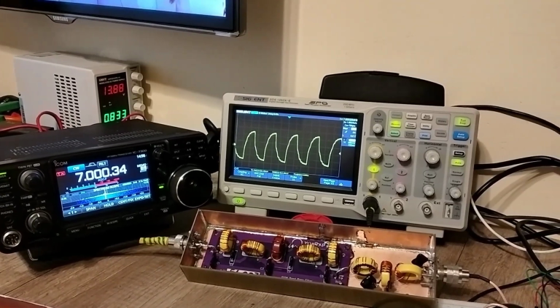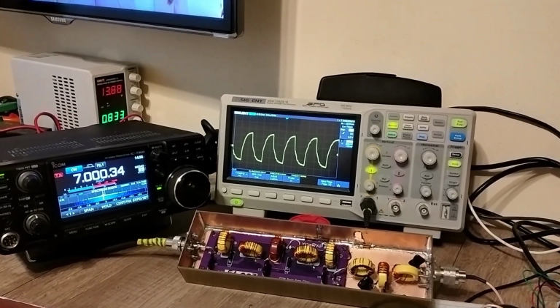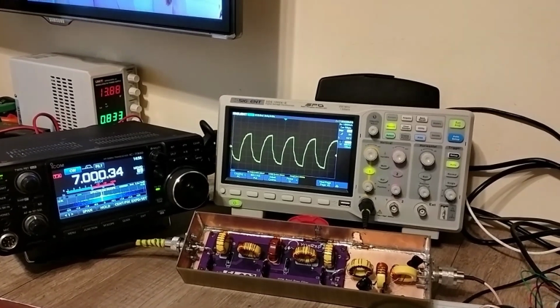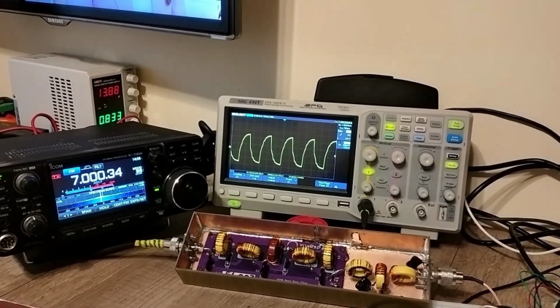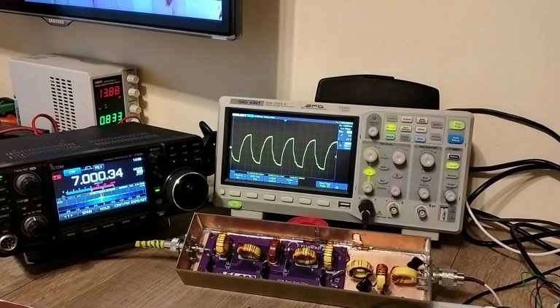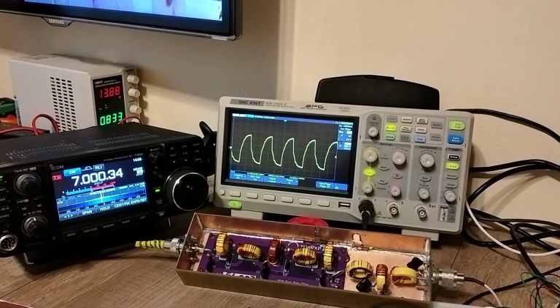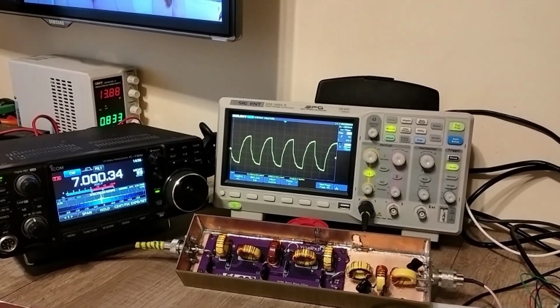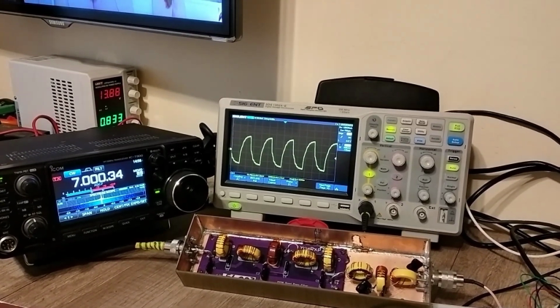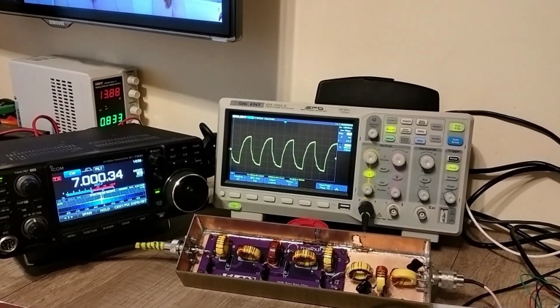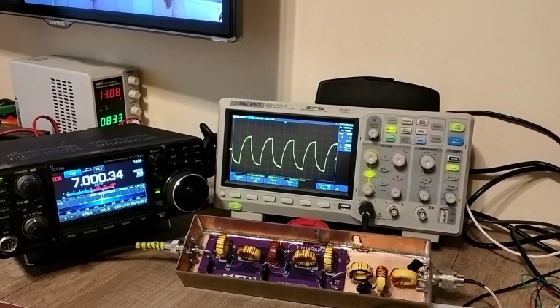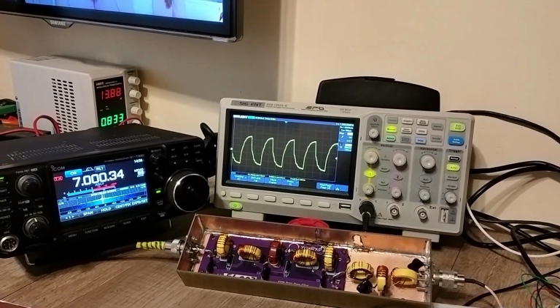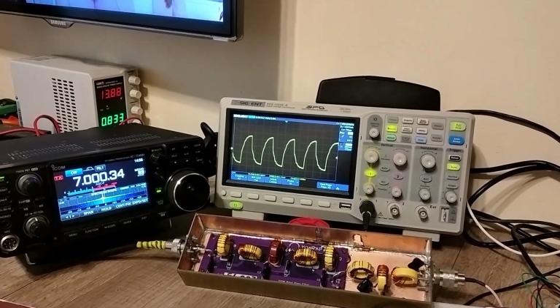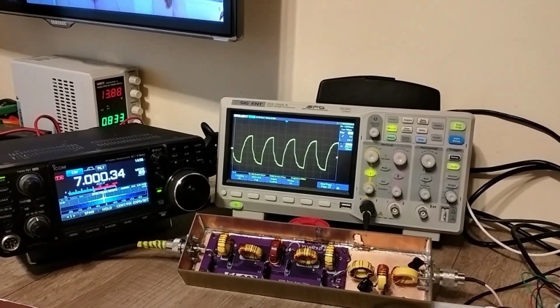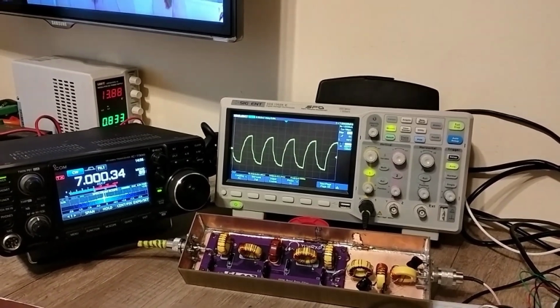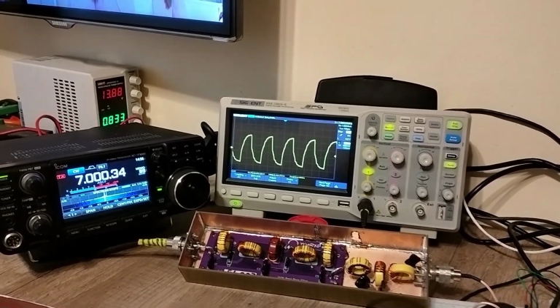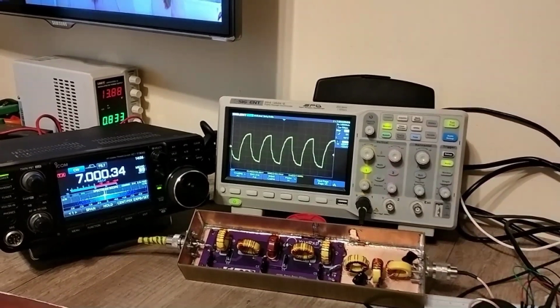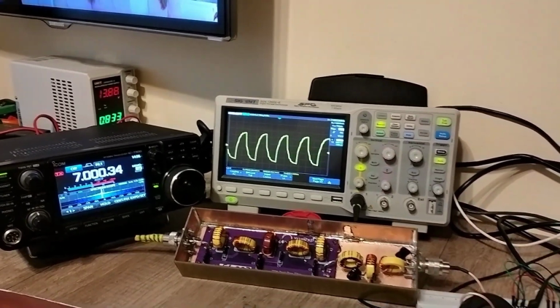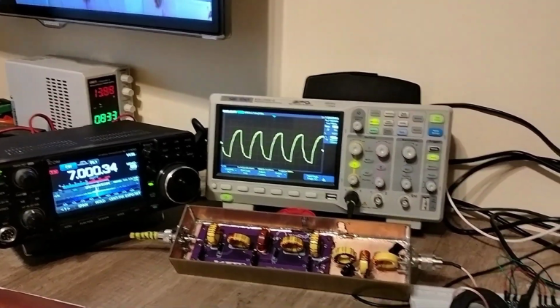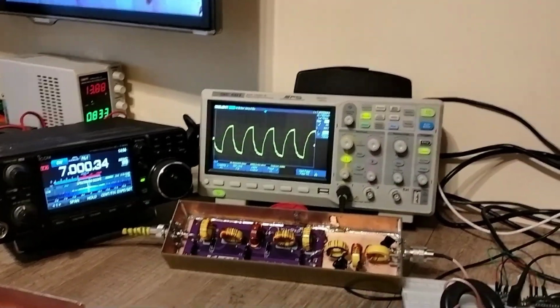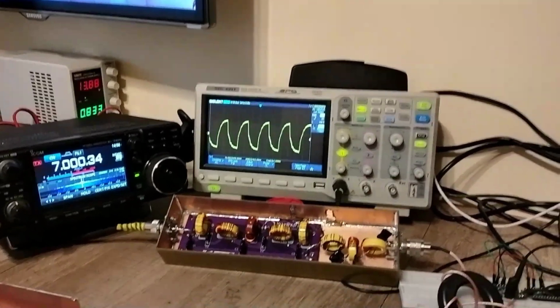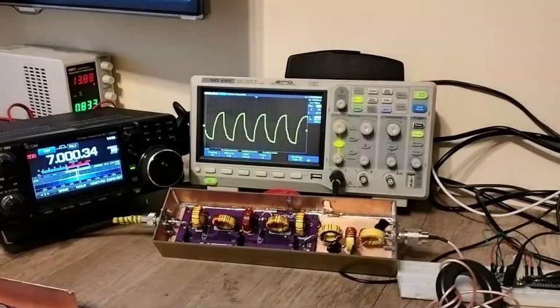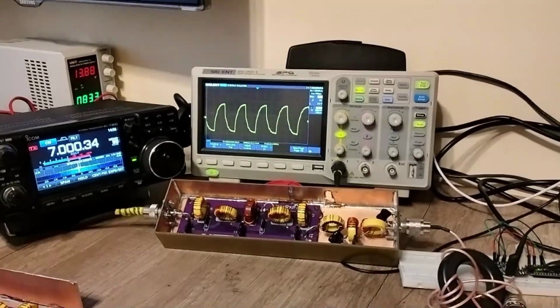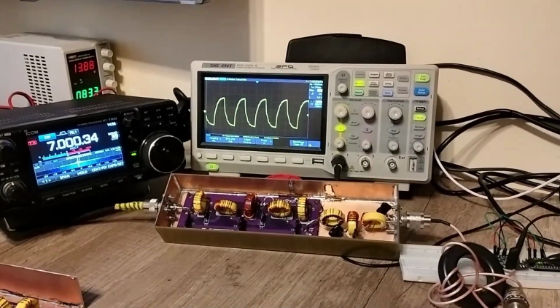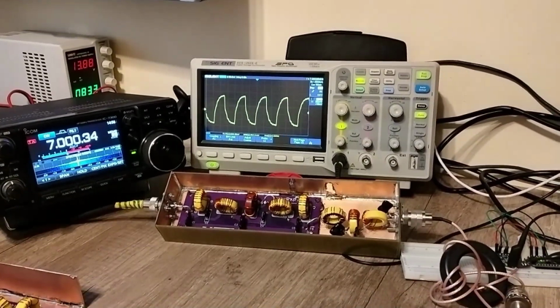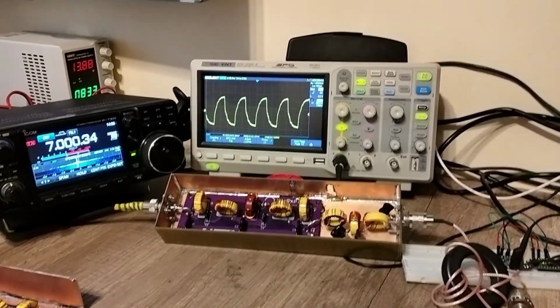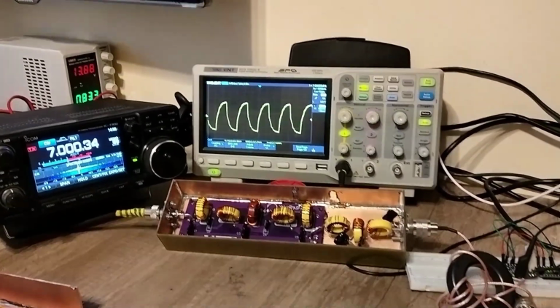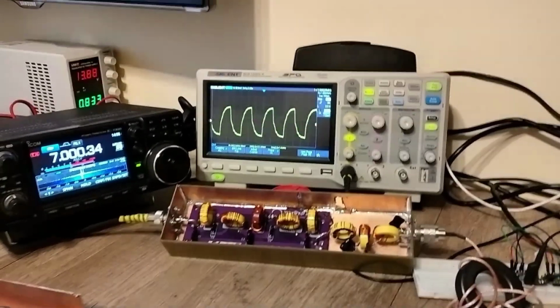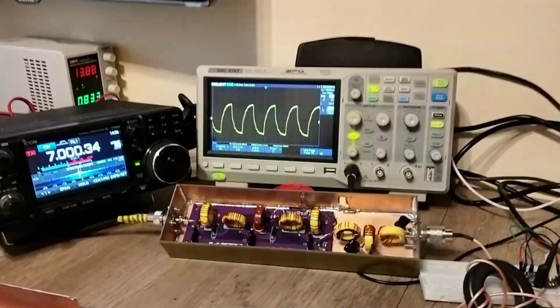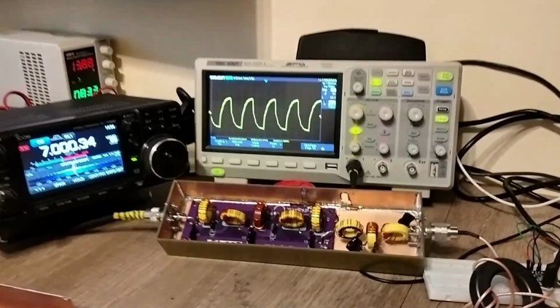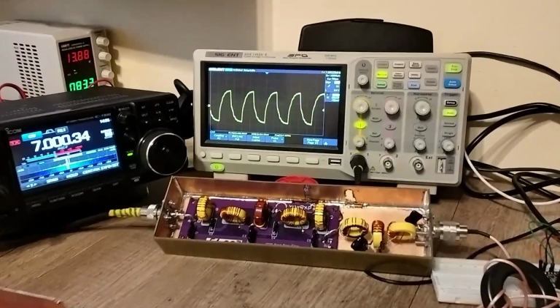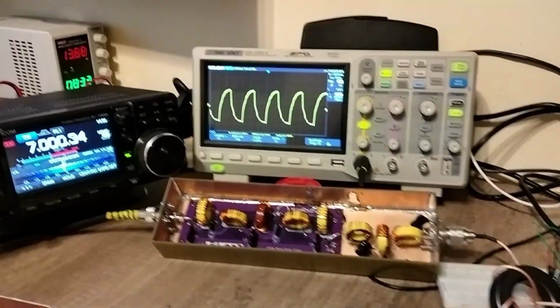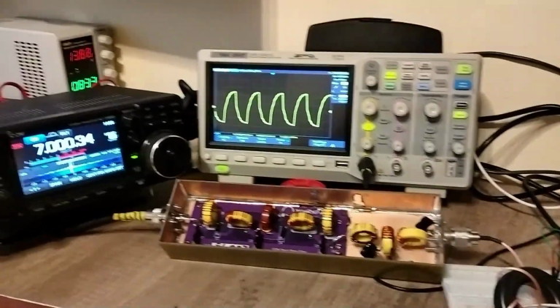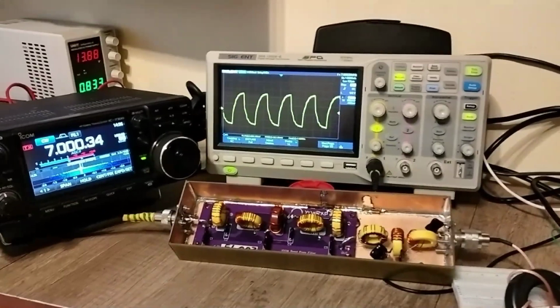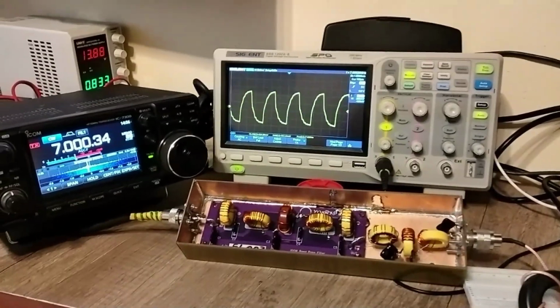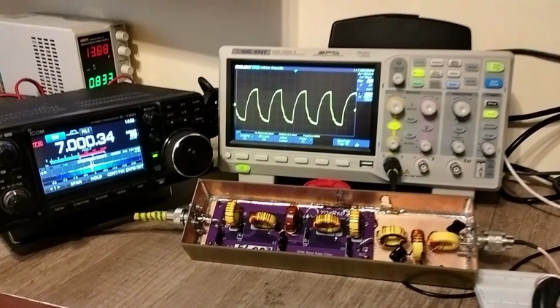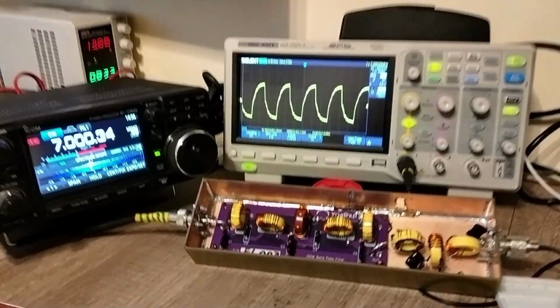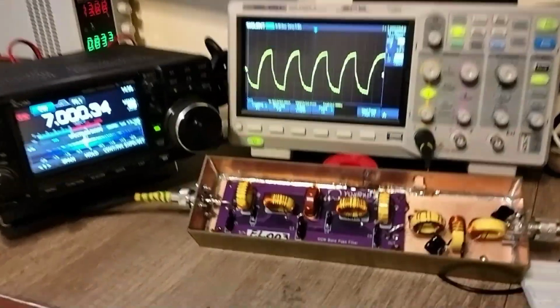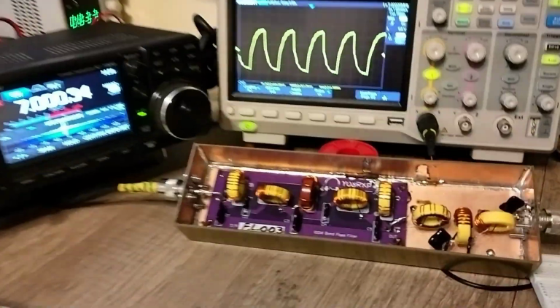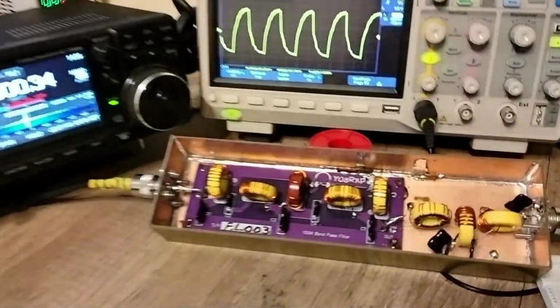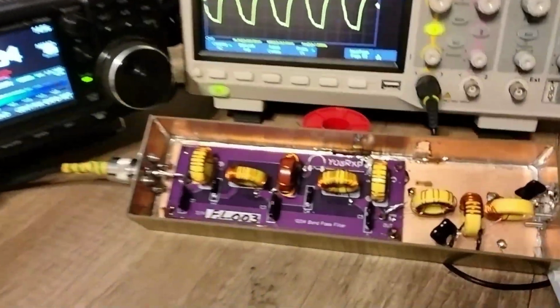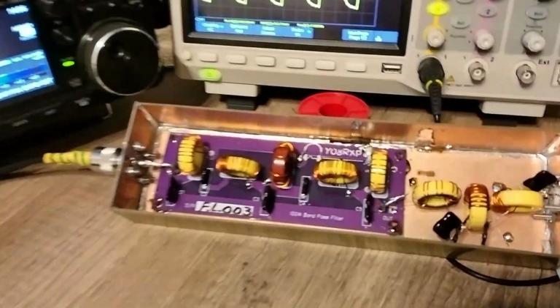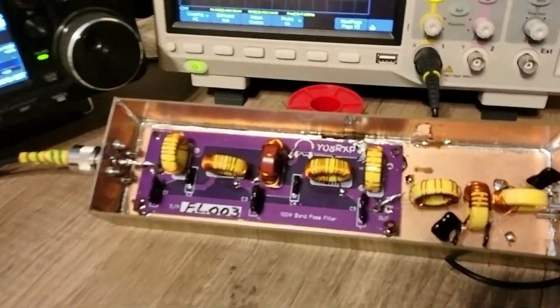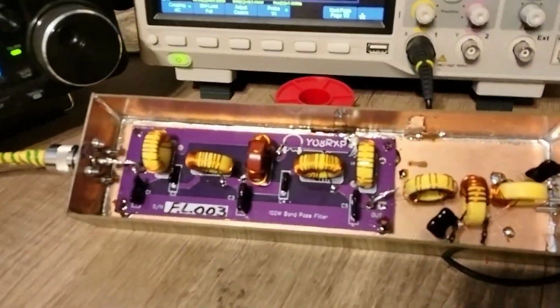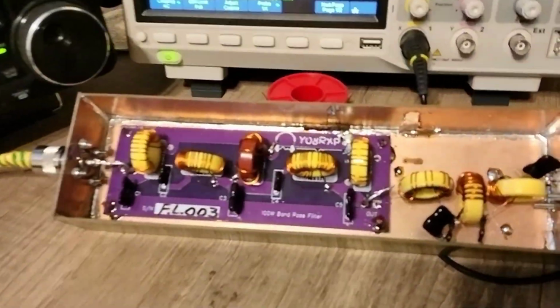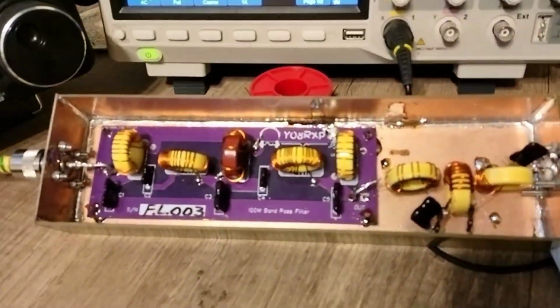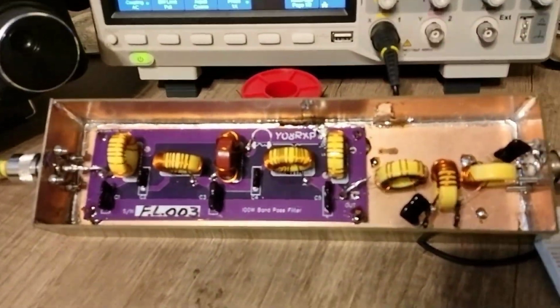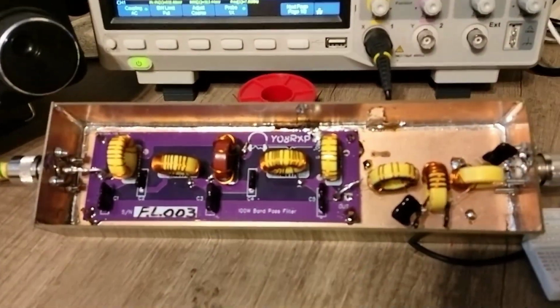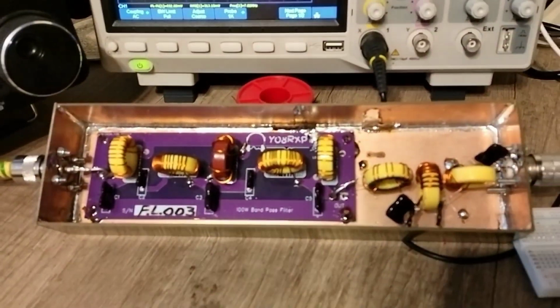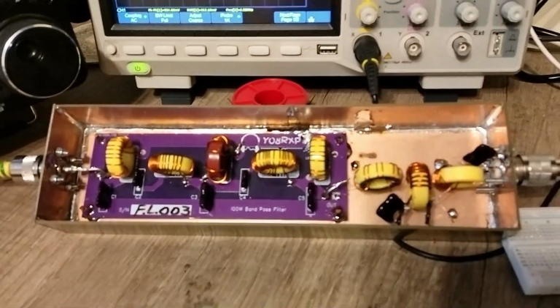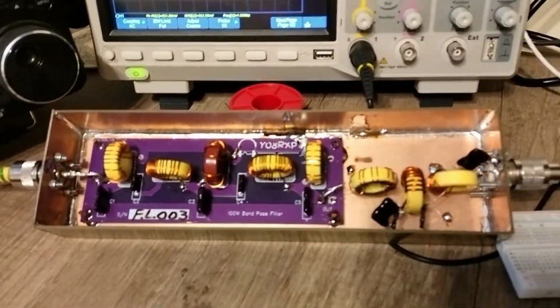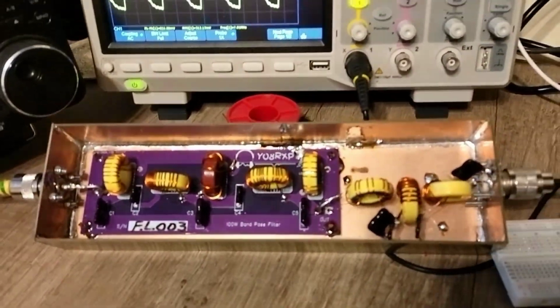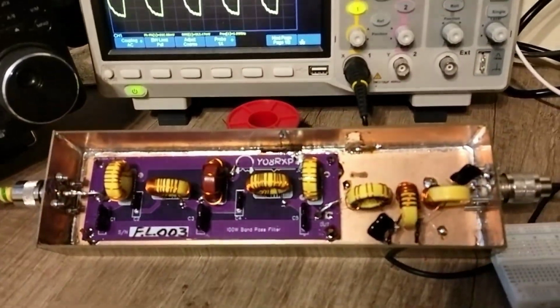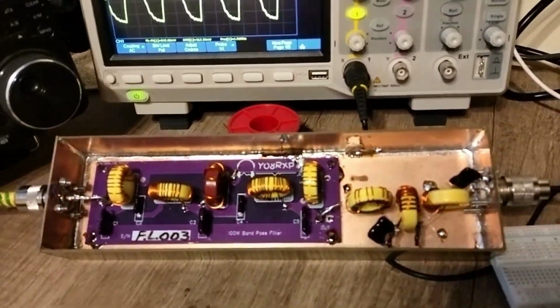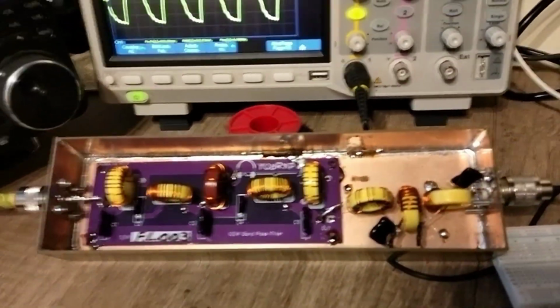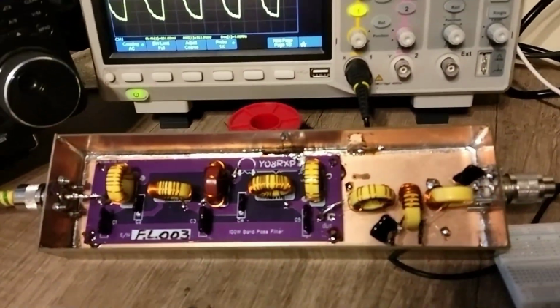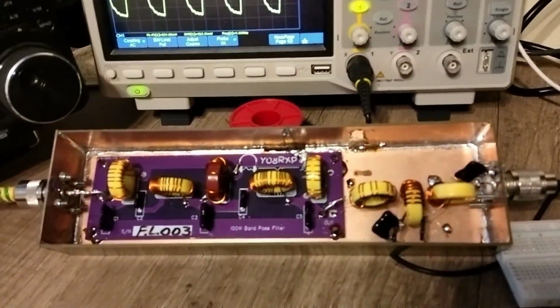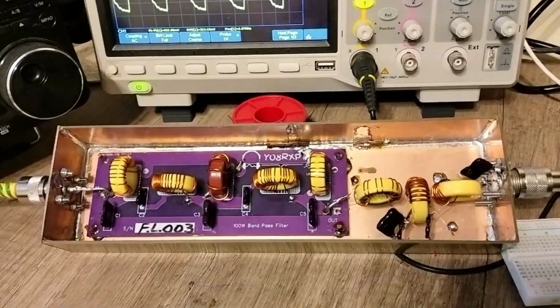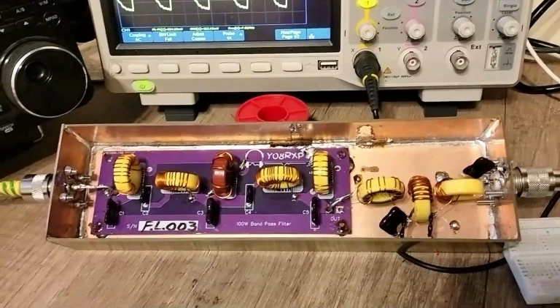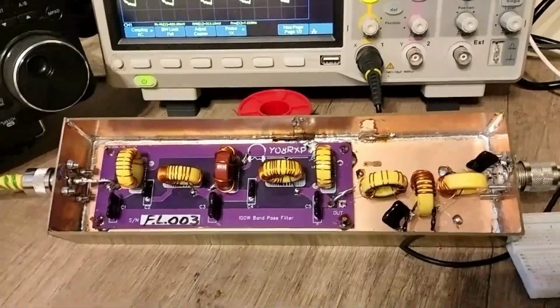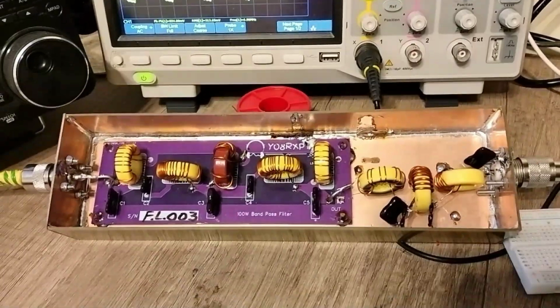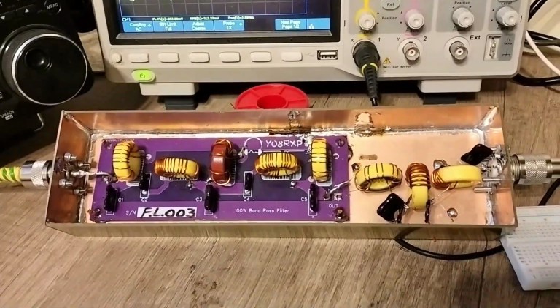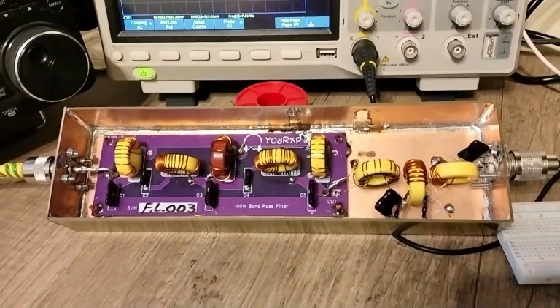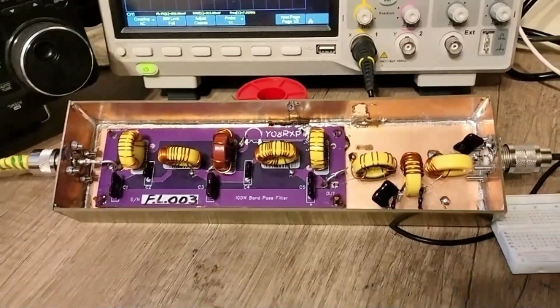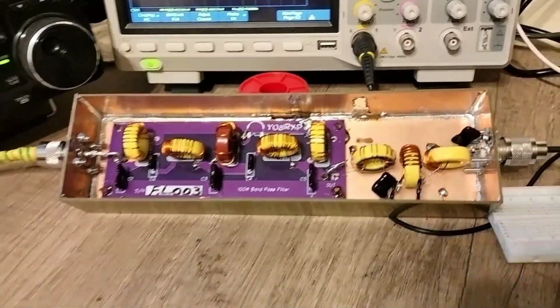Hi! In today's episode, I will show you how a good band pass filter is effective or not in SO2R operations.